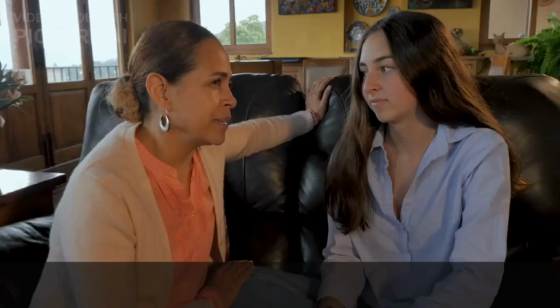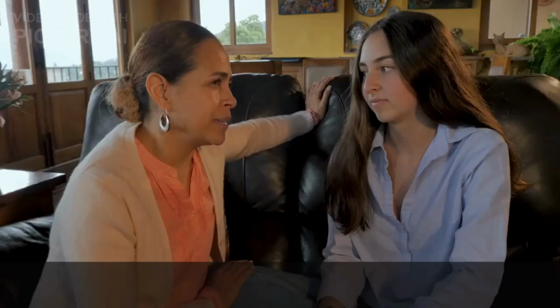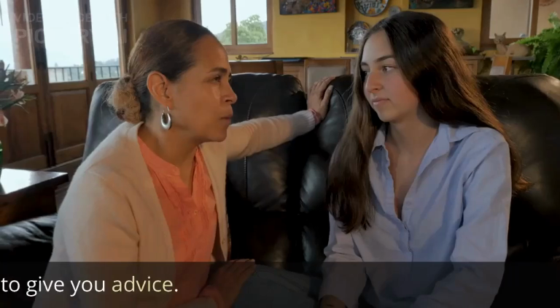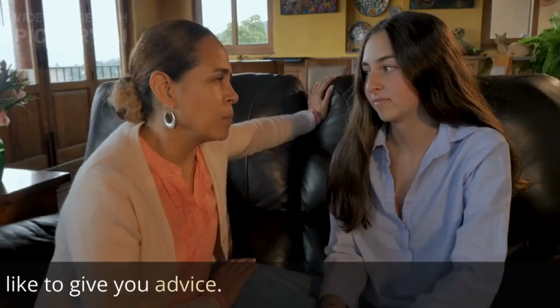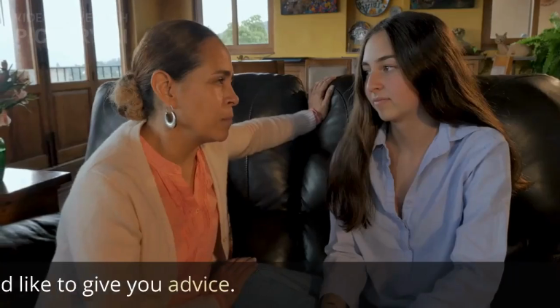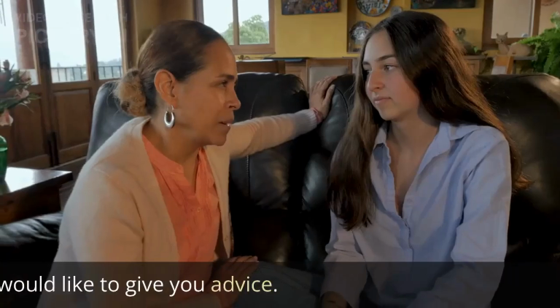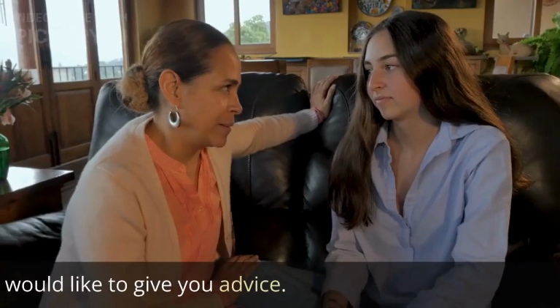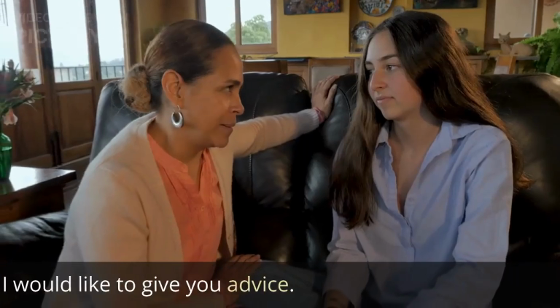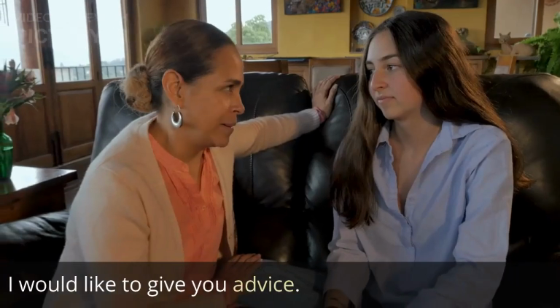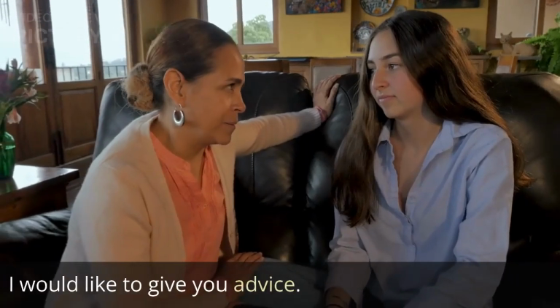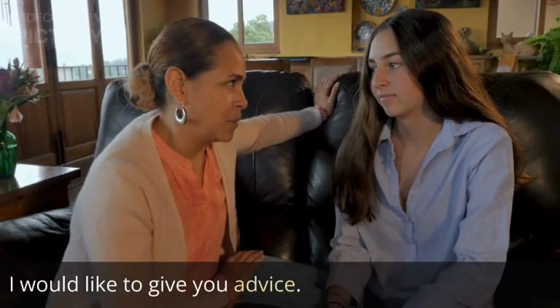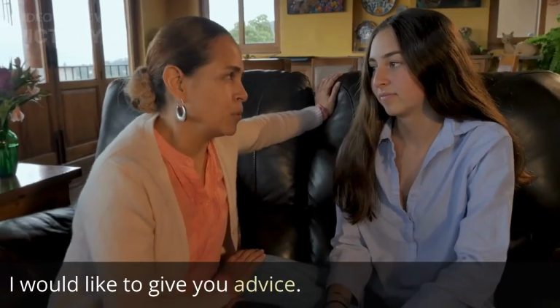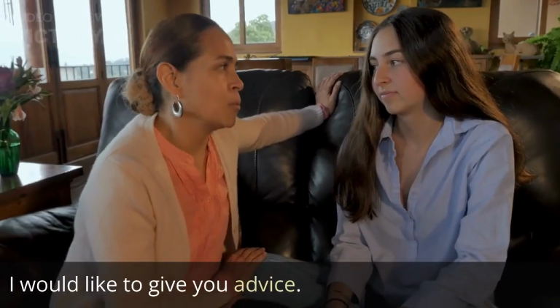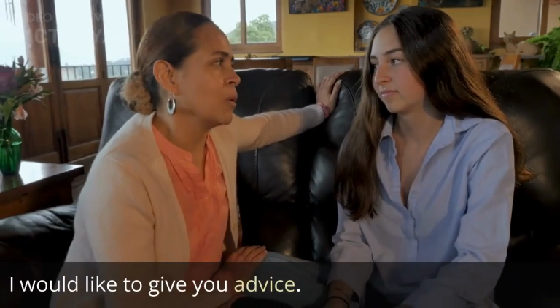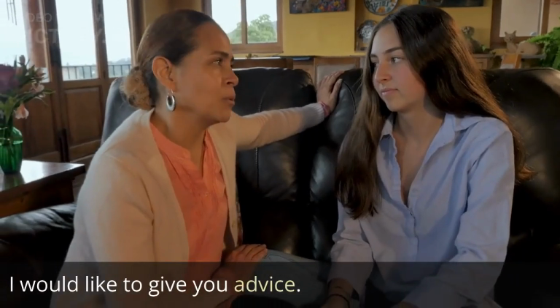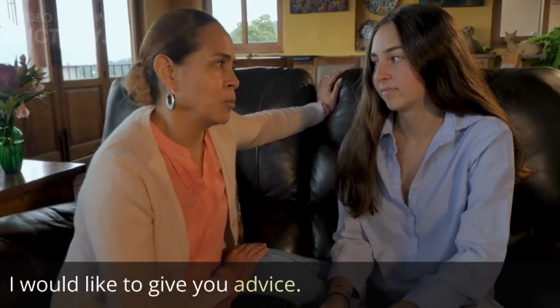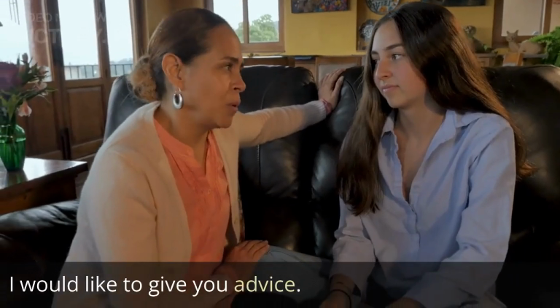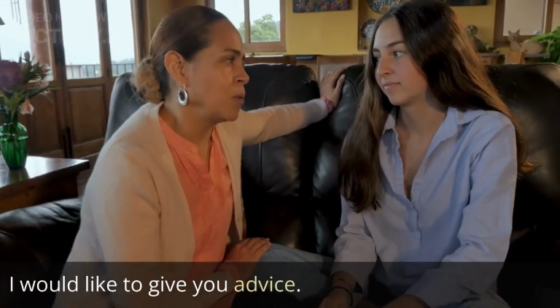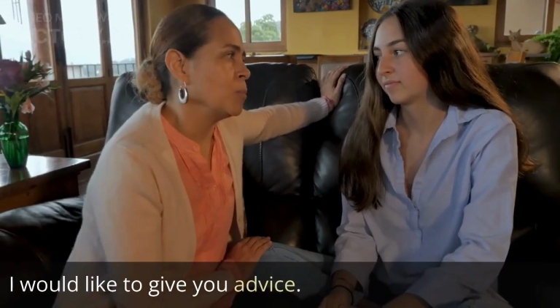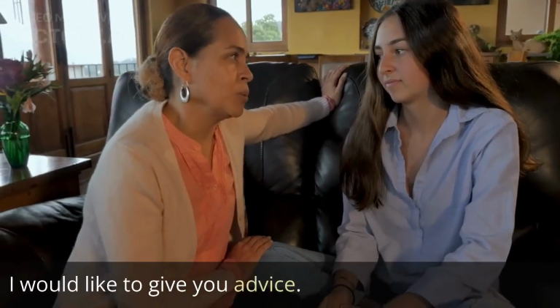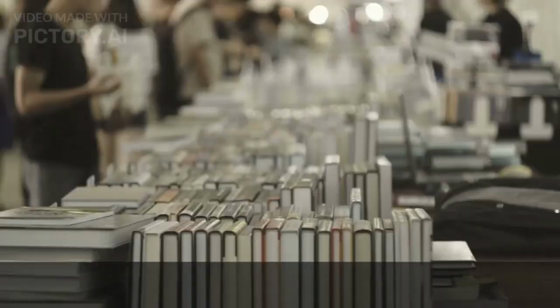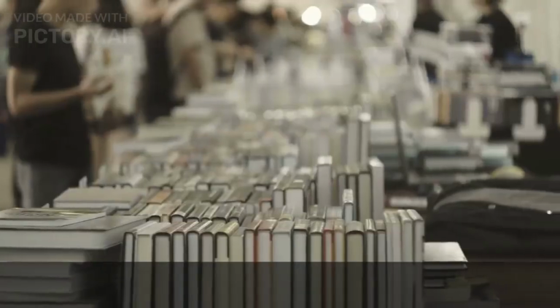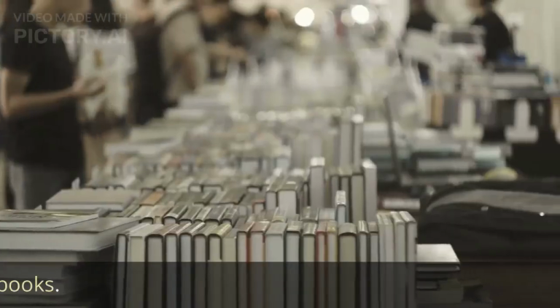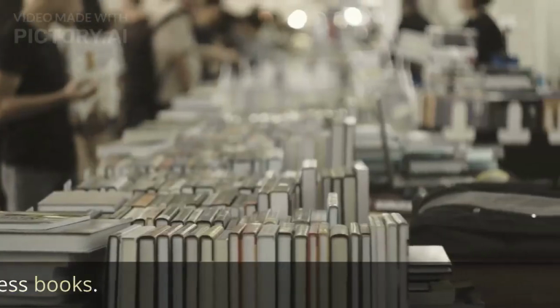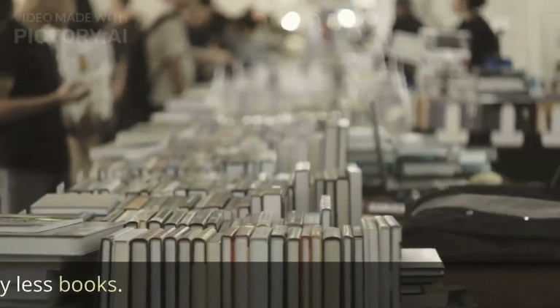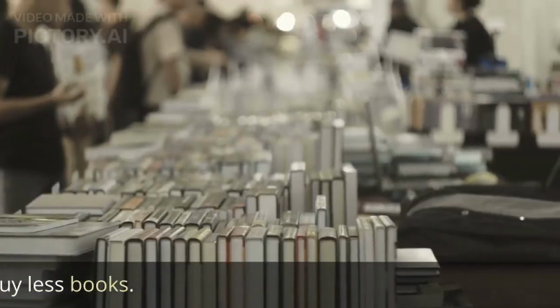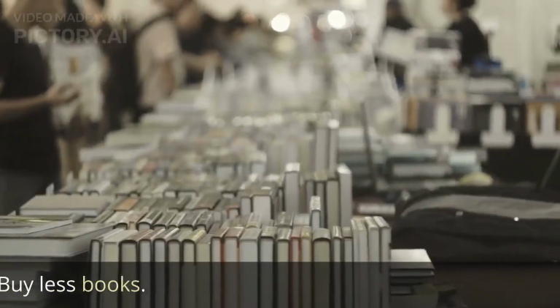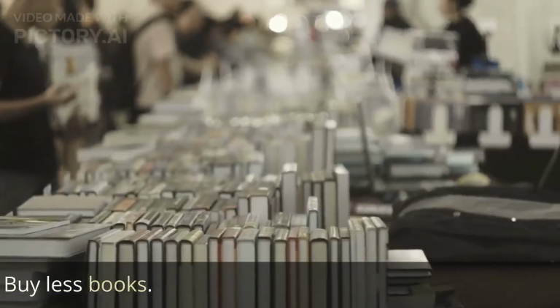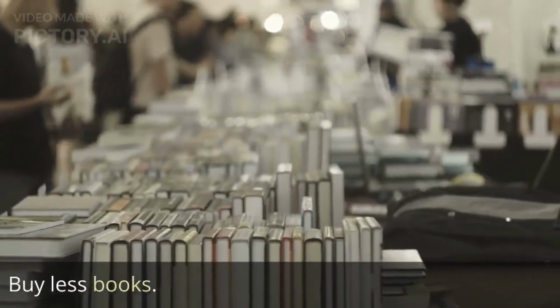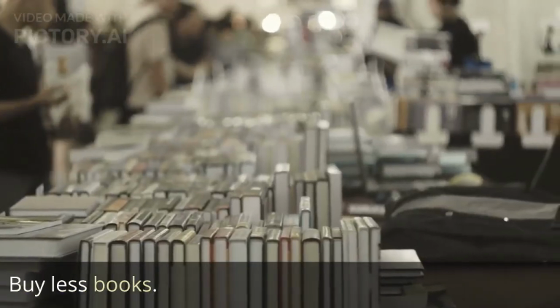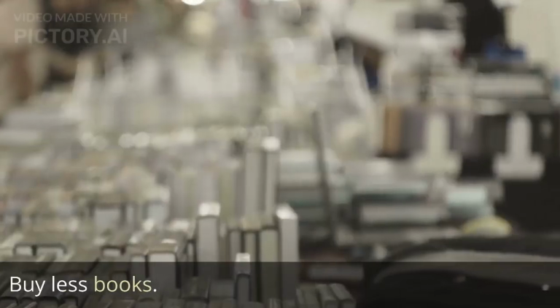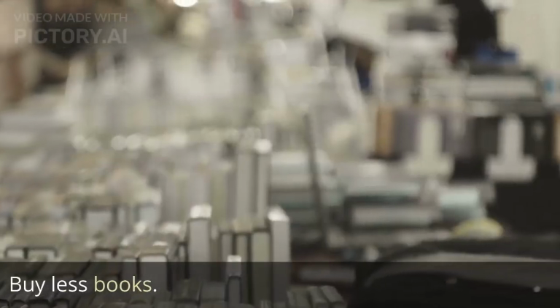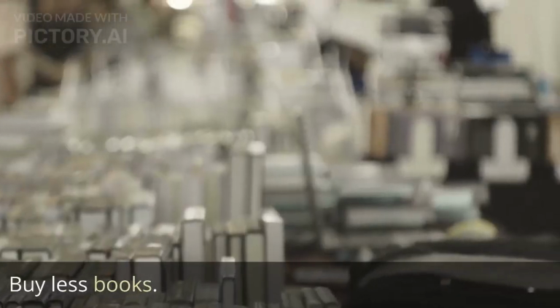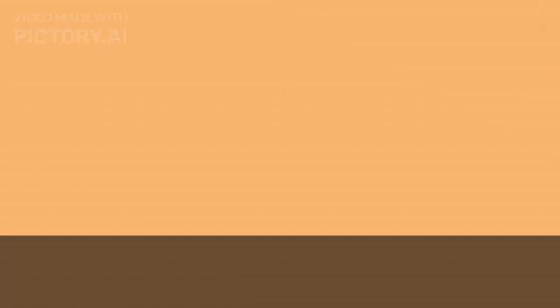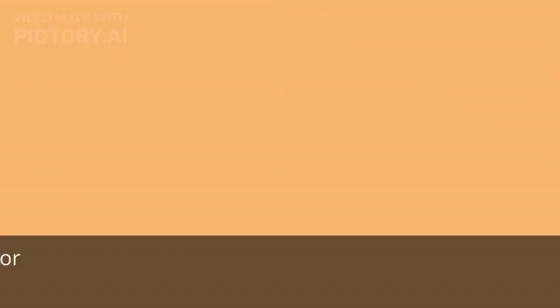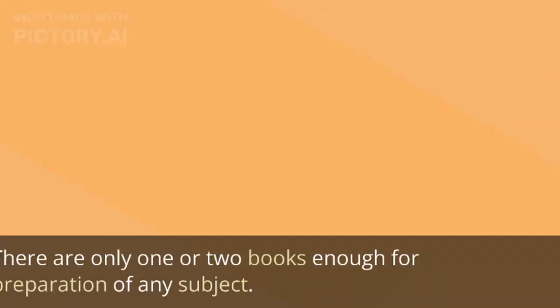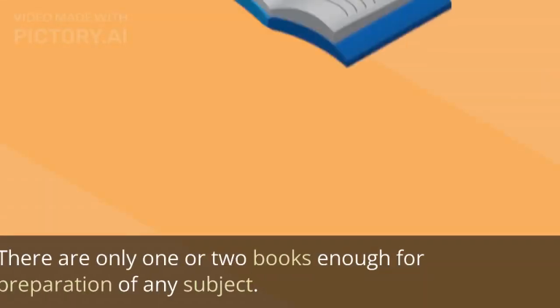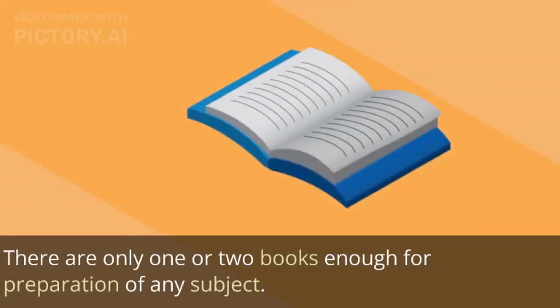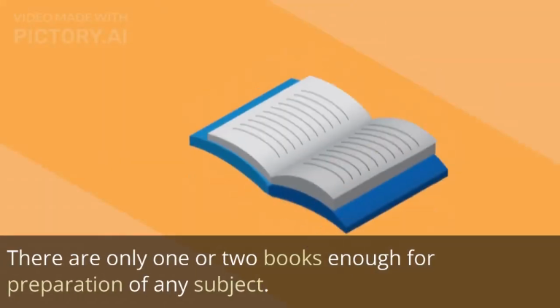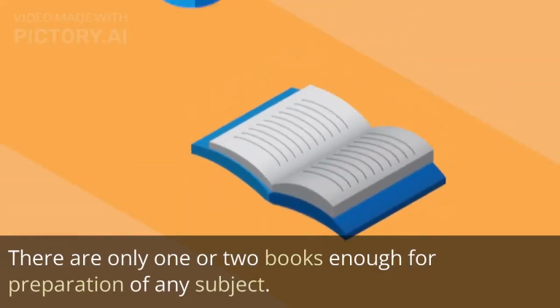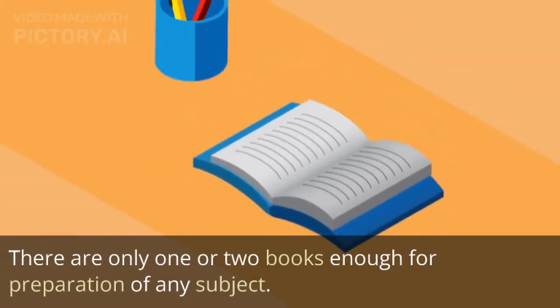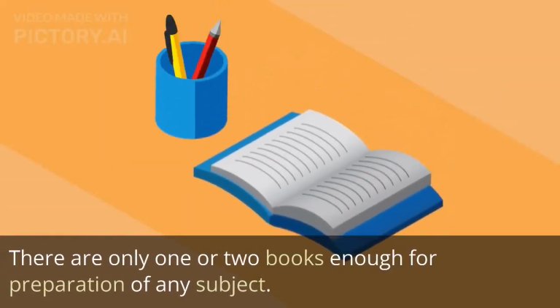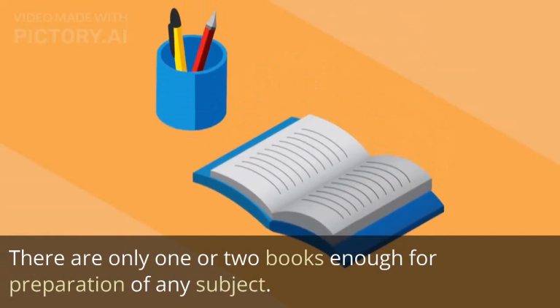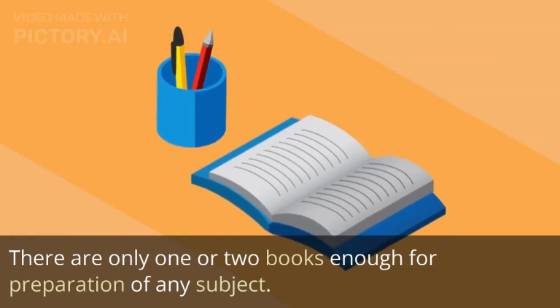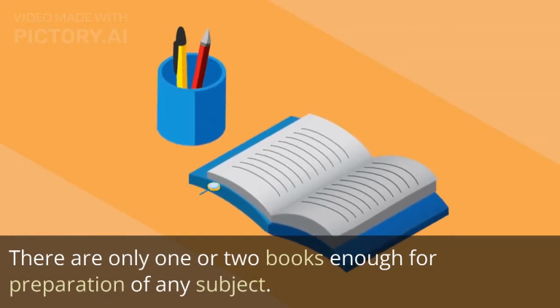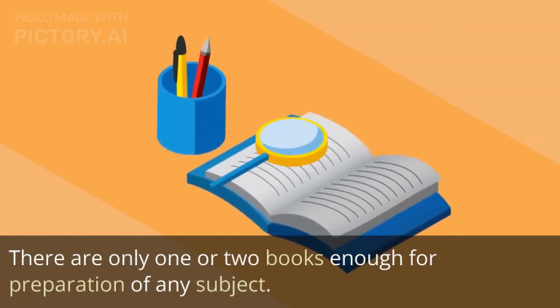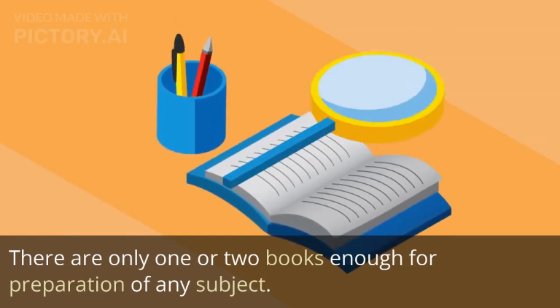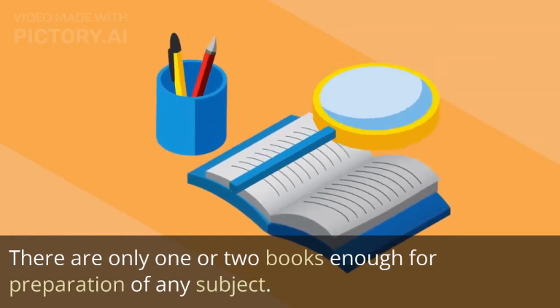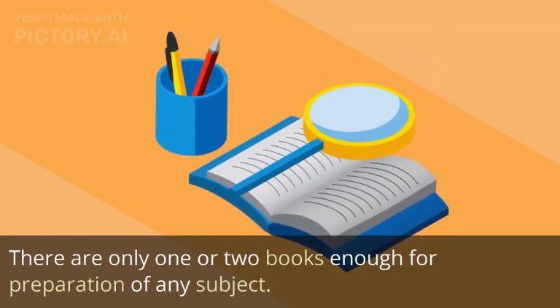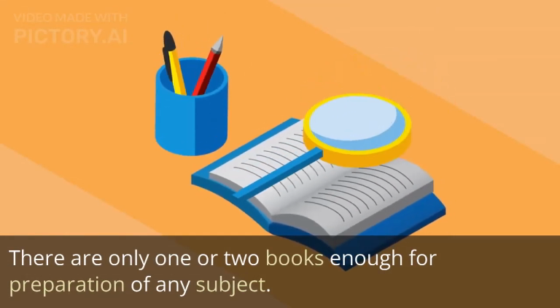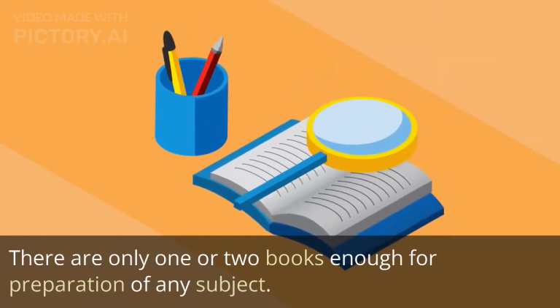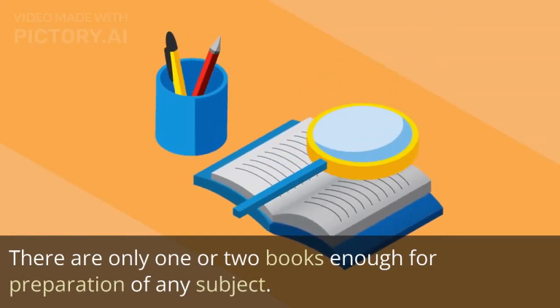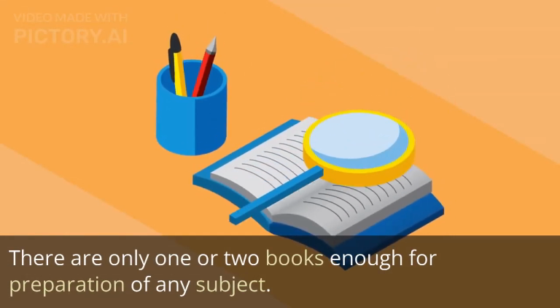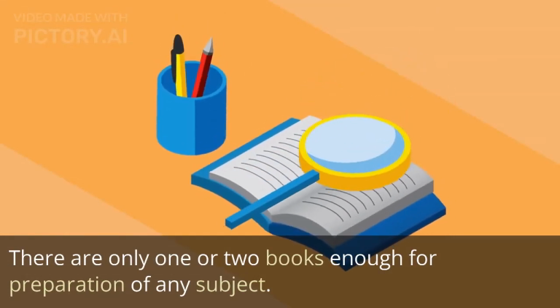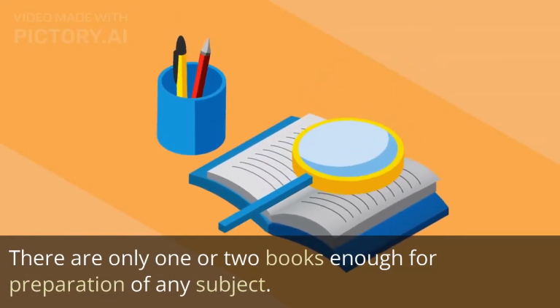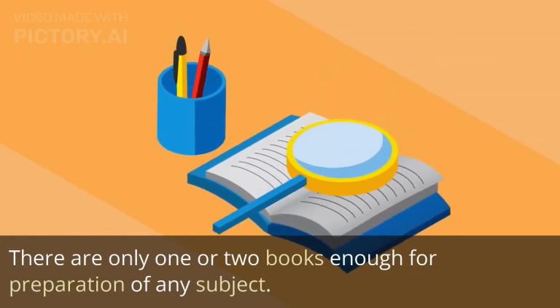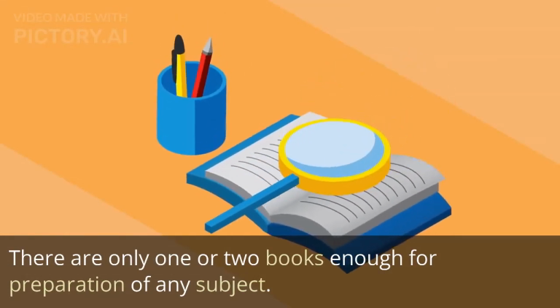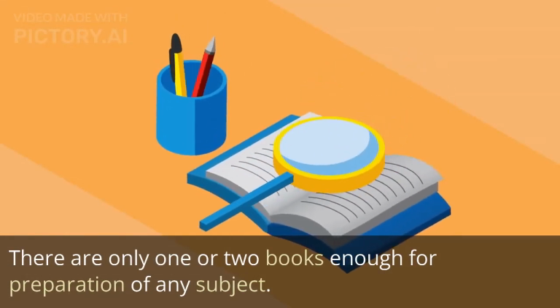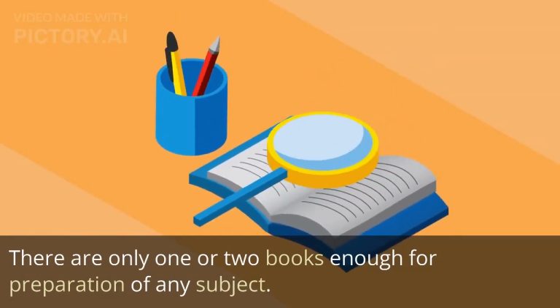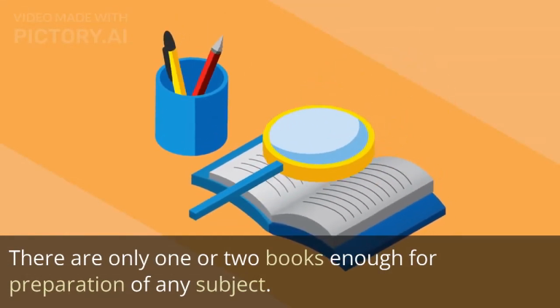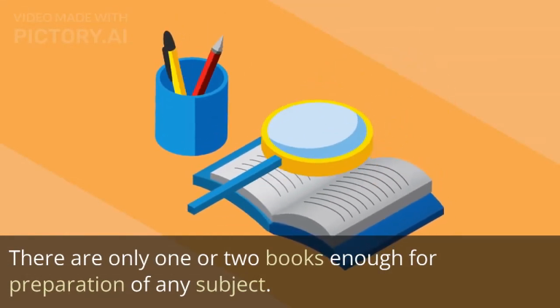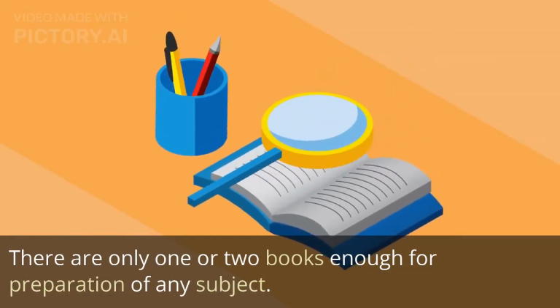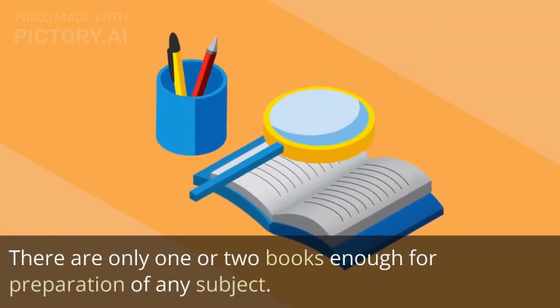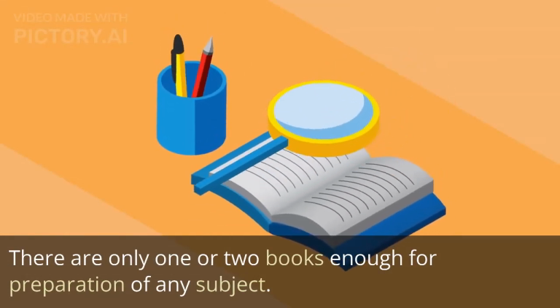I would like to give you advice. By lace books. There are only one or two books enough for preparation of any subject.